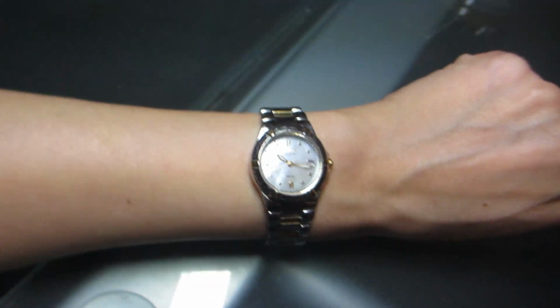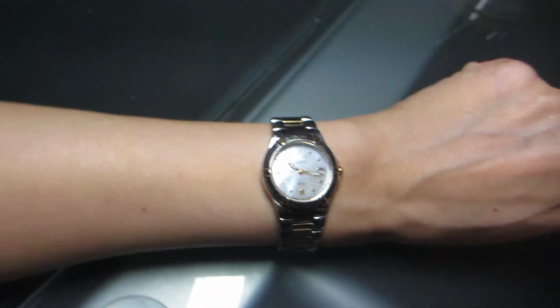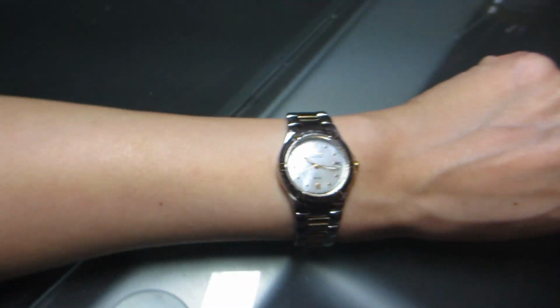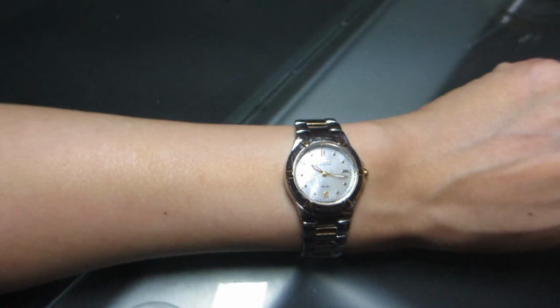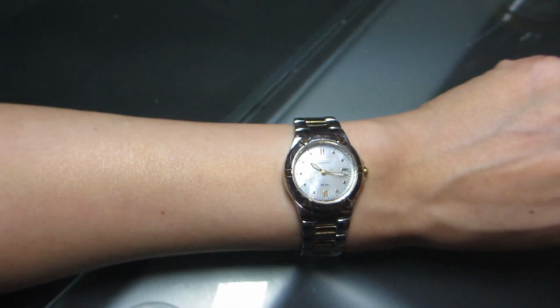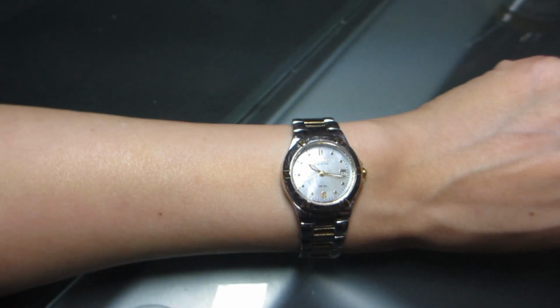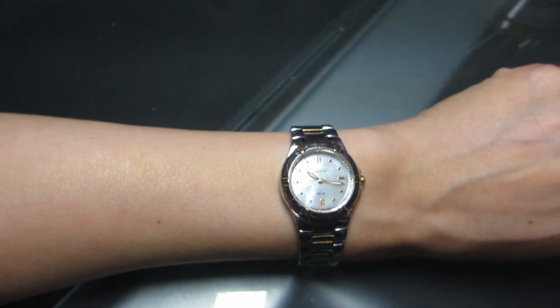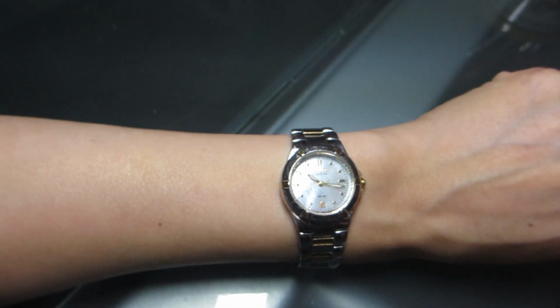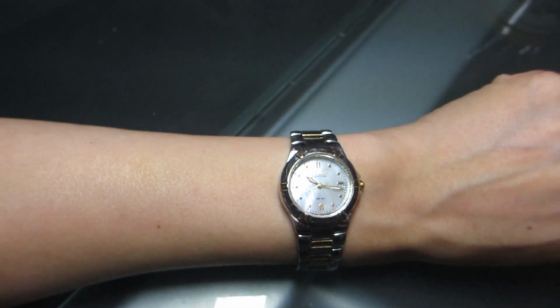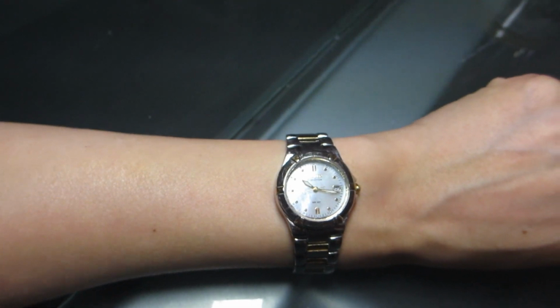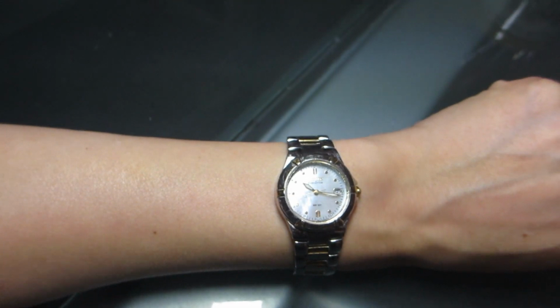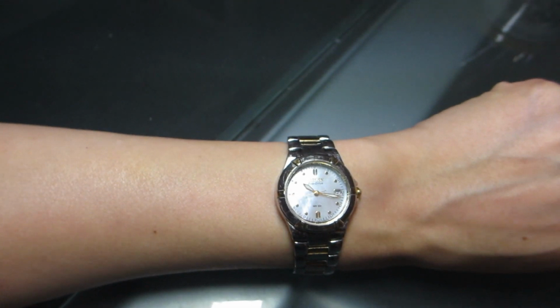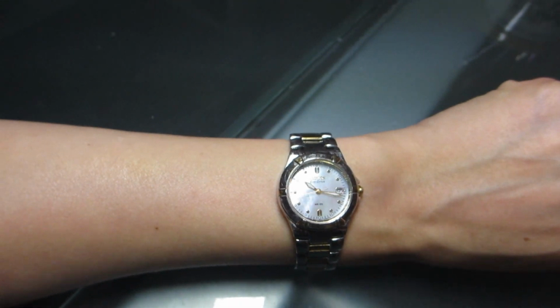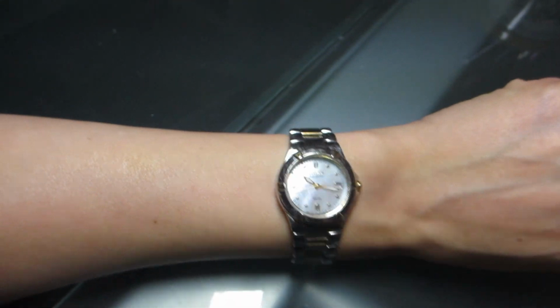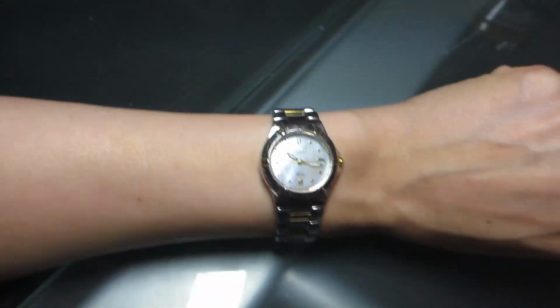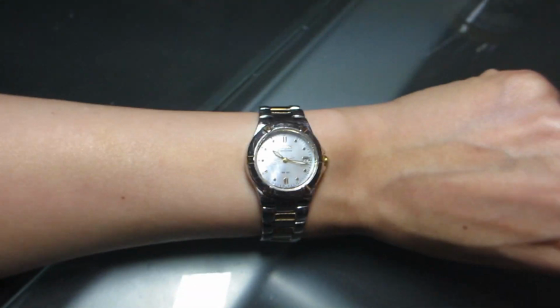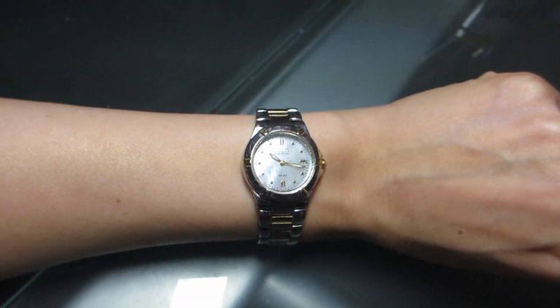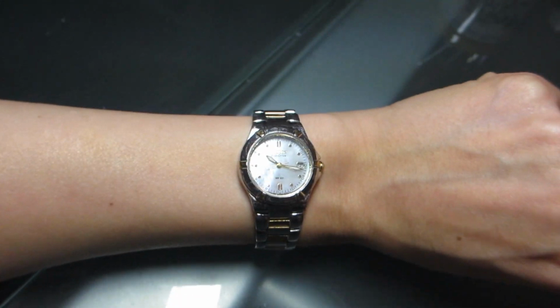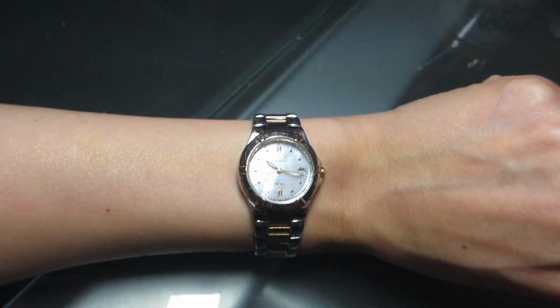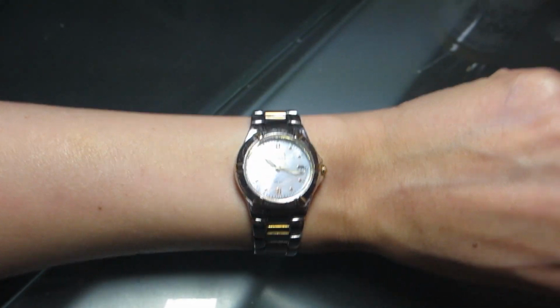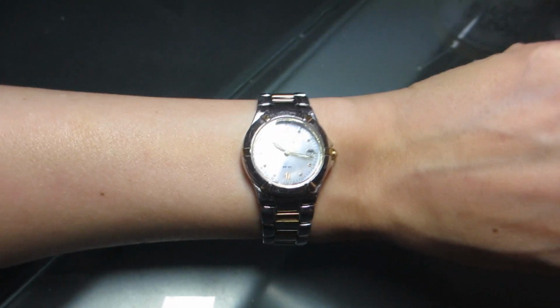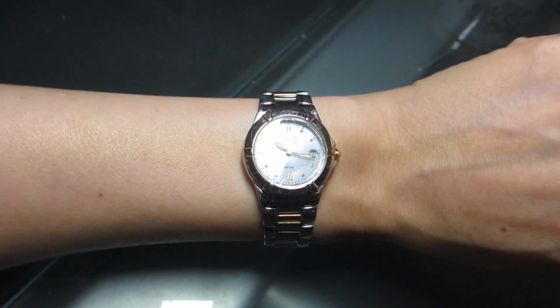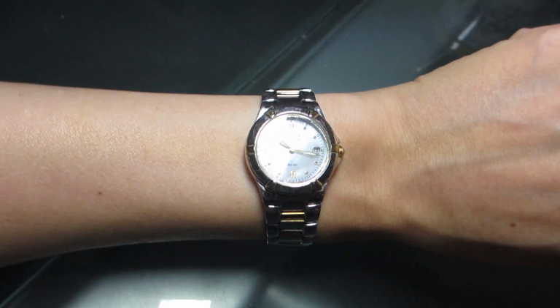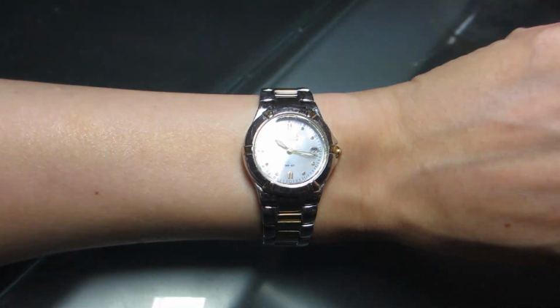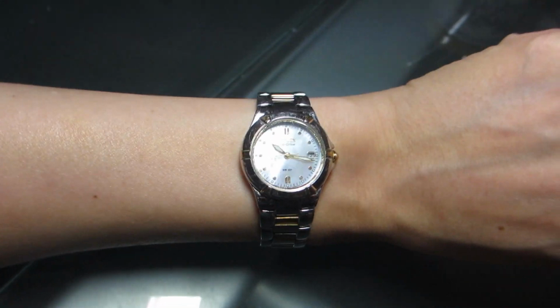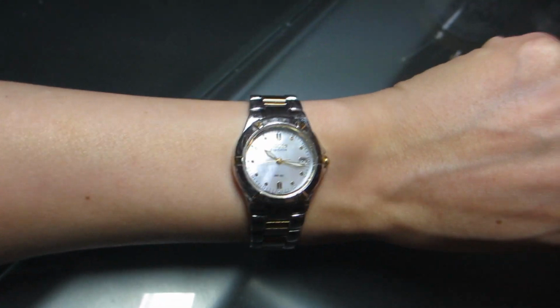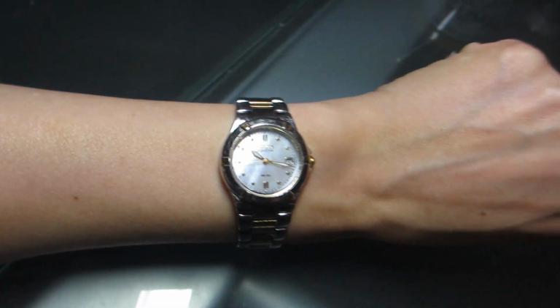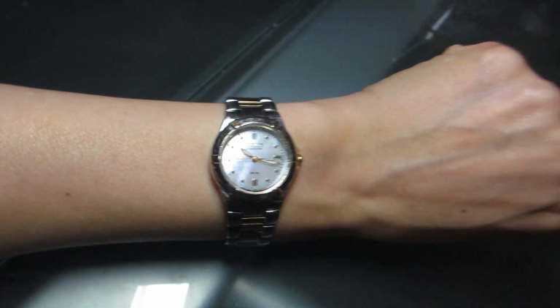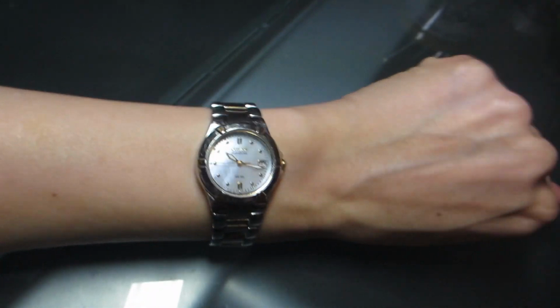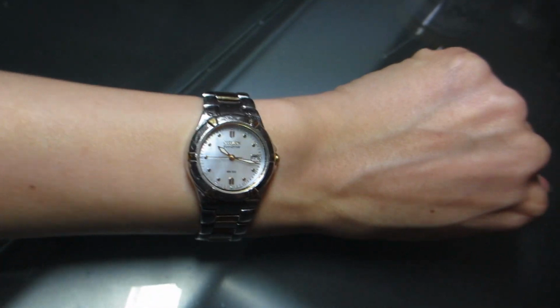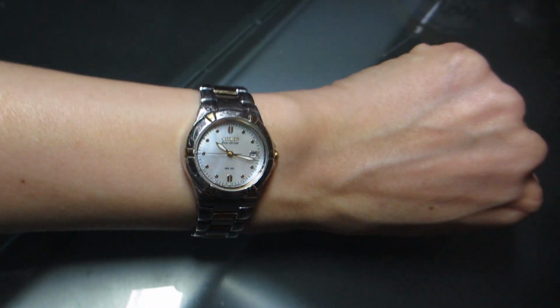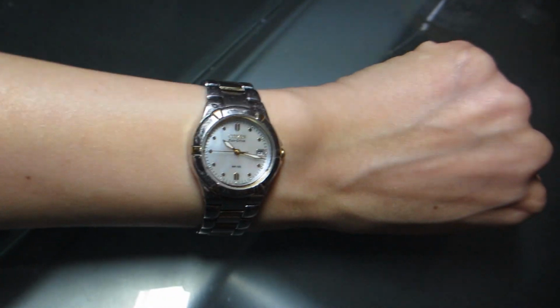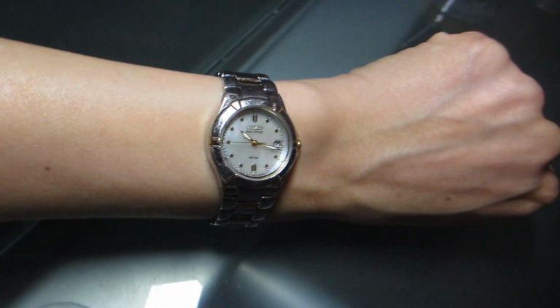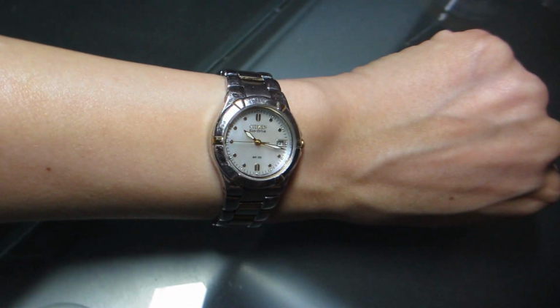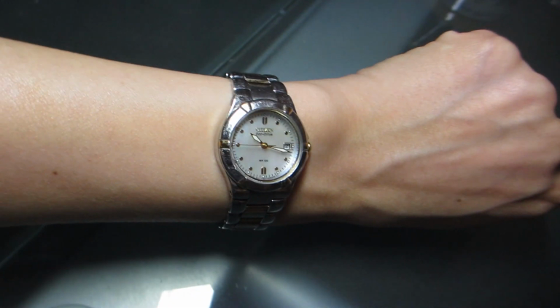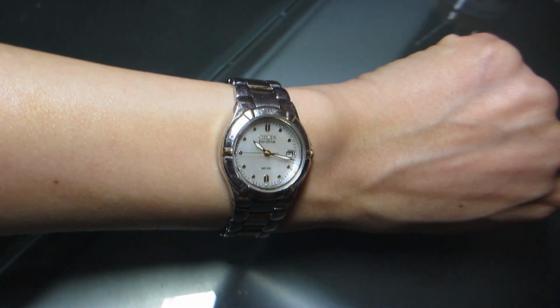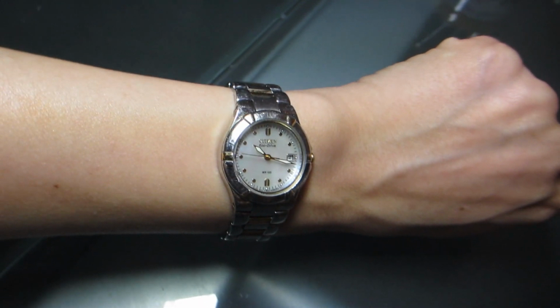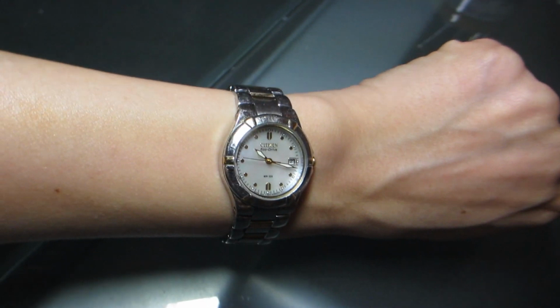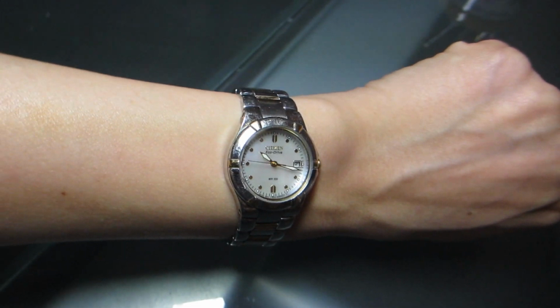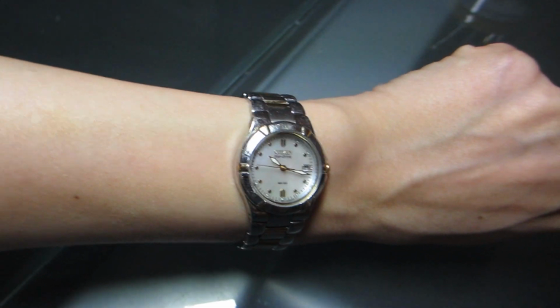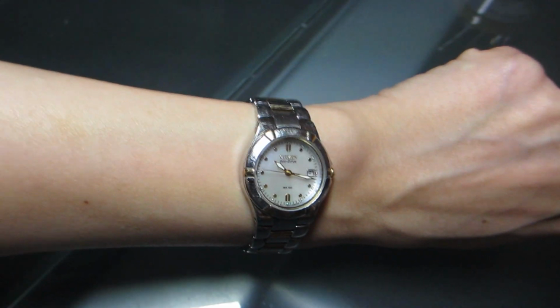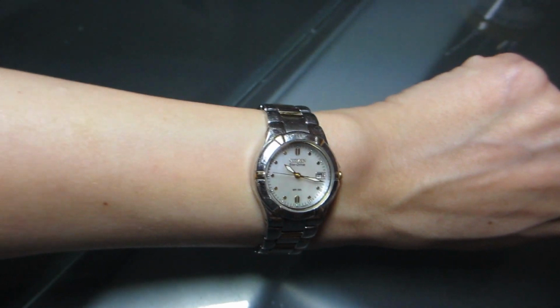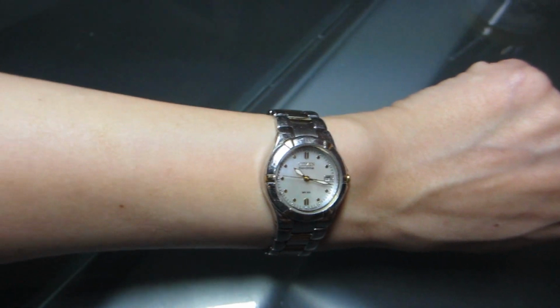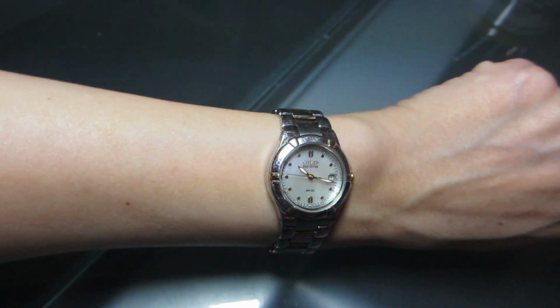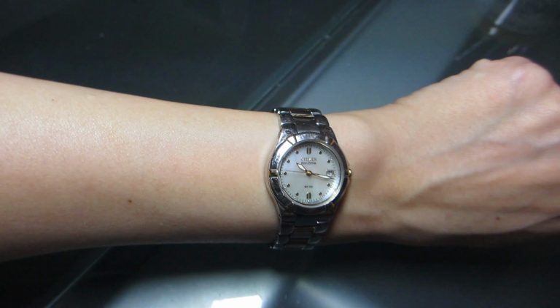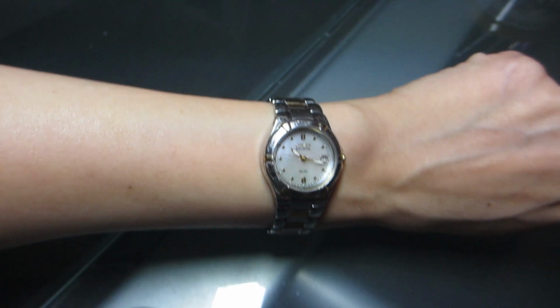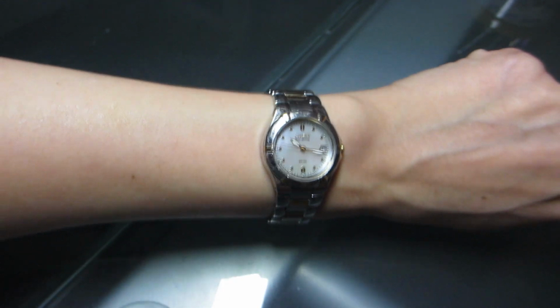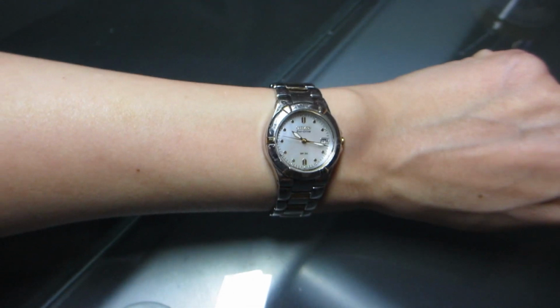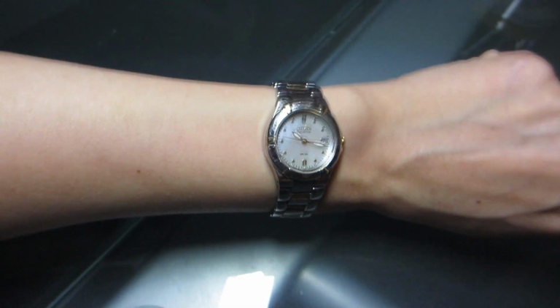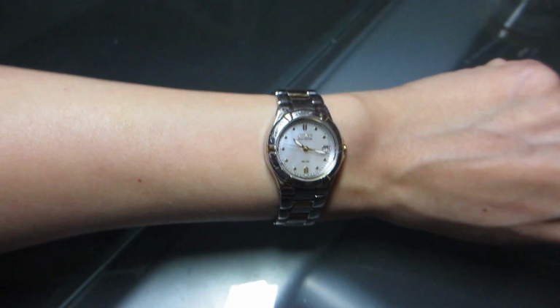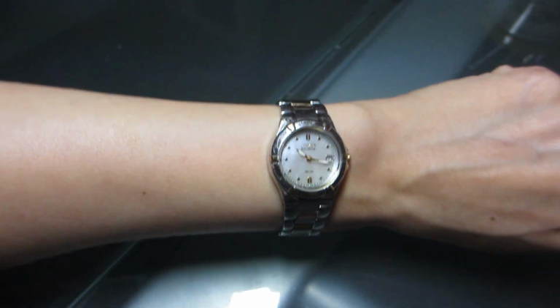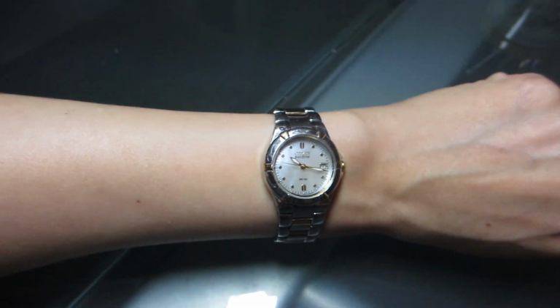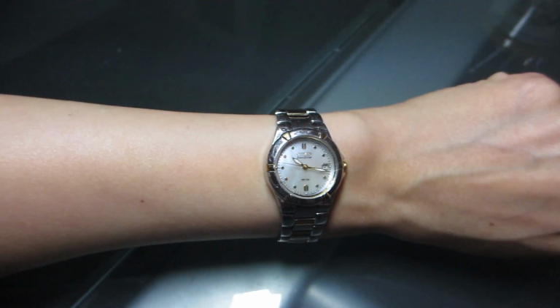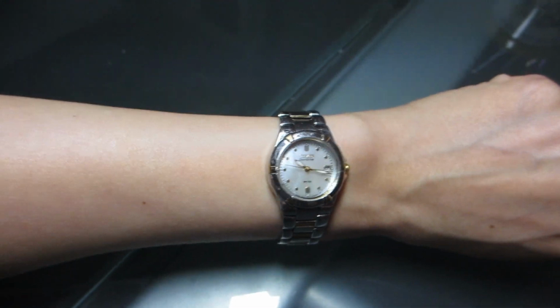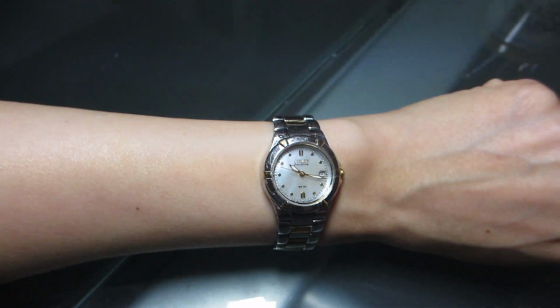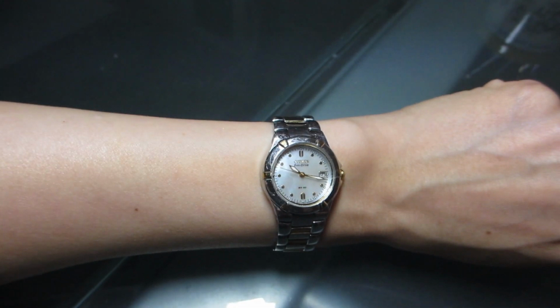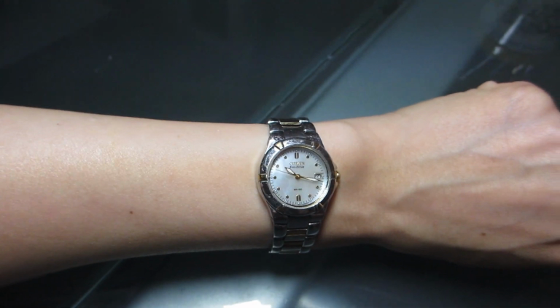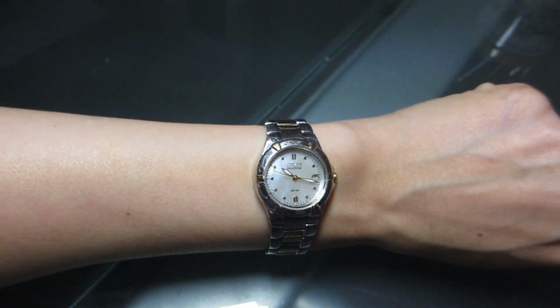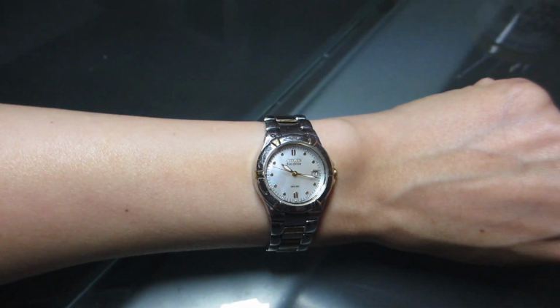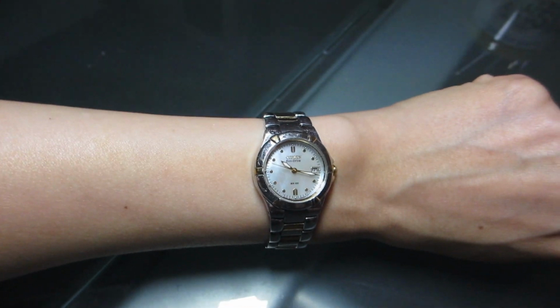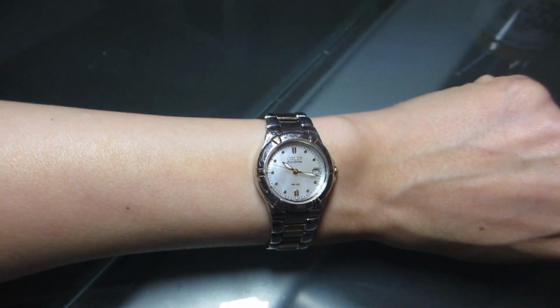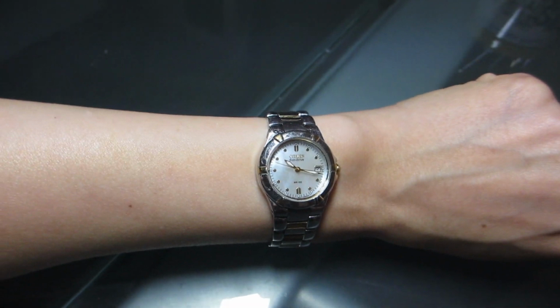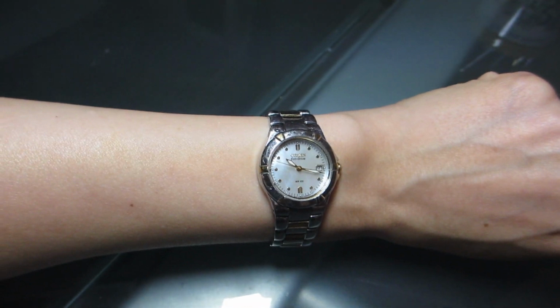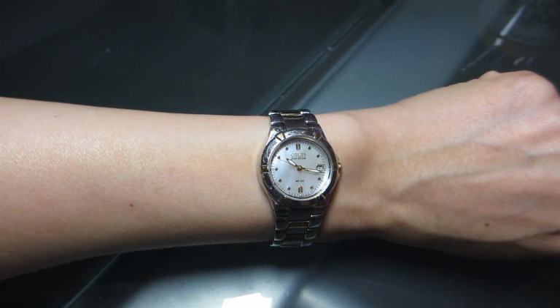Look how beautiful the watch is. It's classic, it's feminine, and suitable for everyday wear or for a formal evening out.